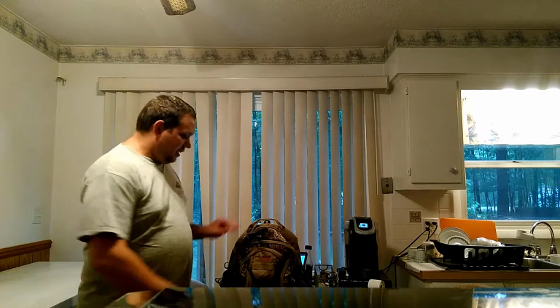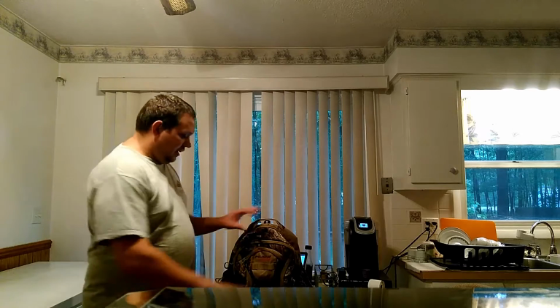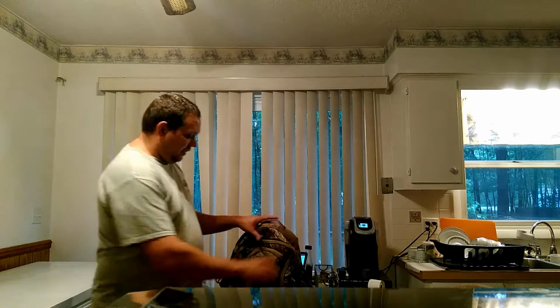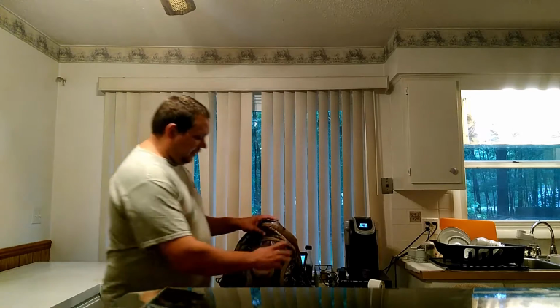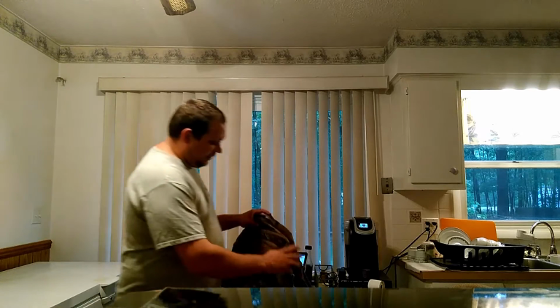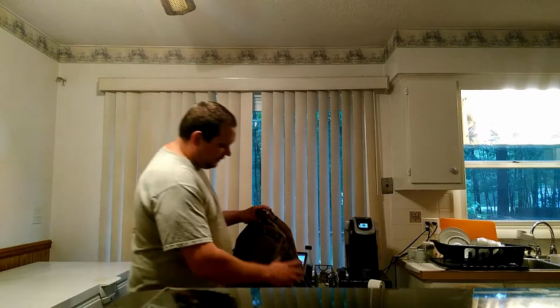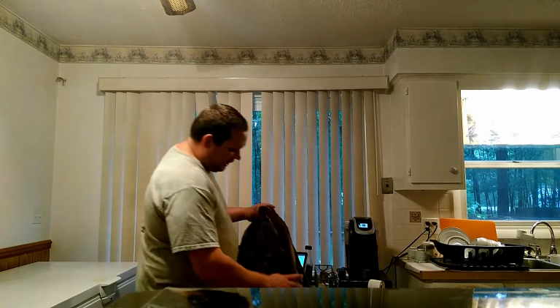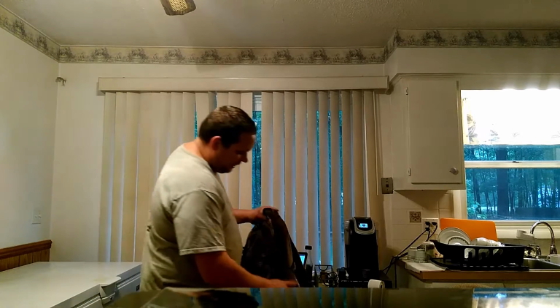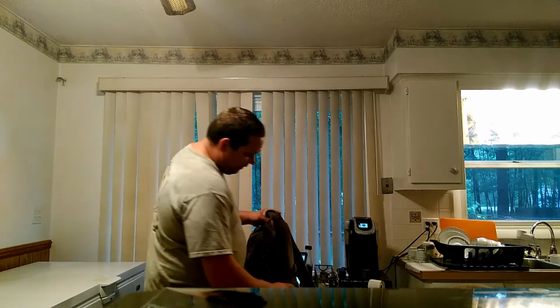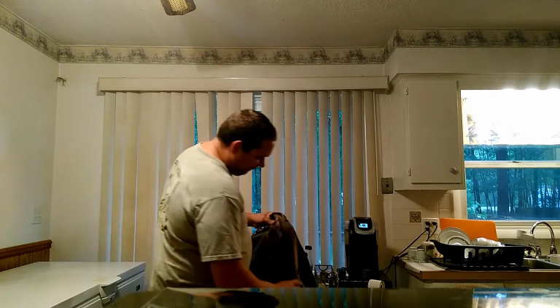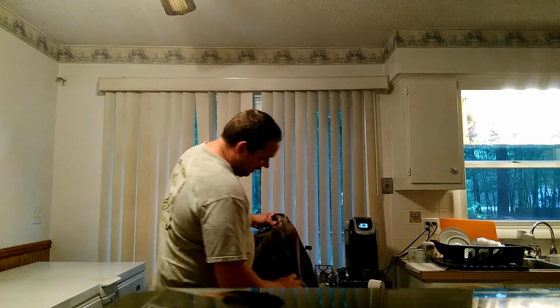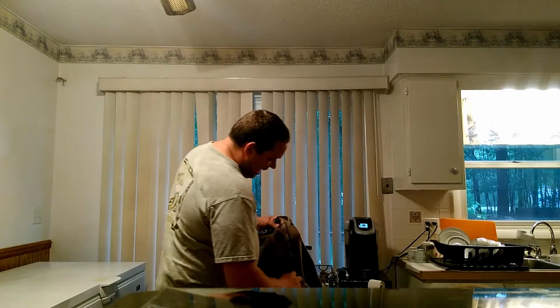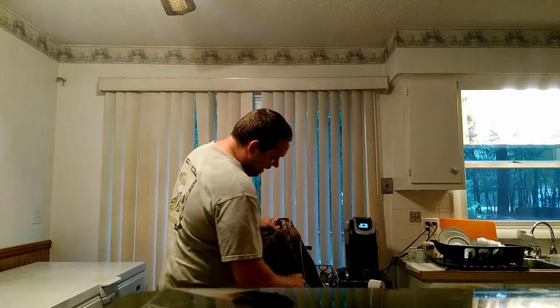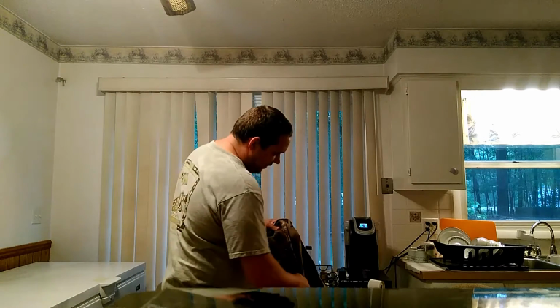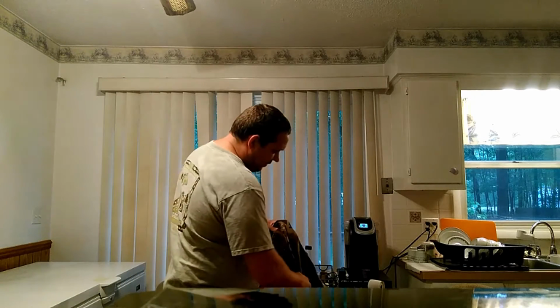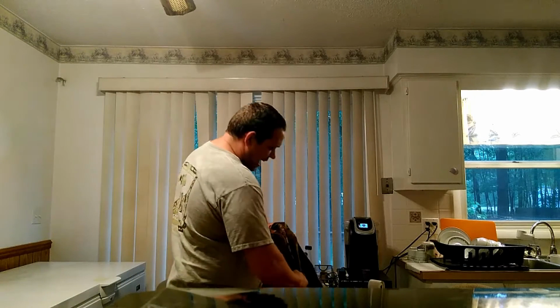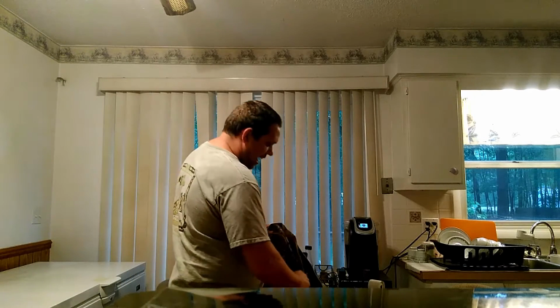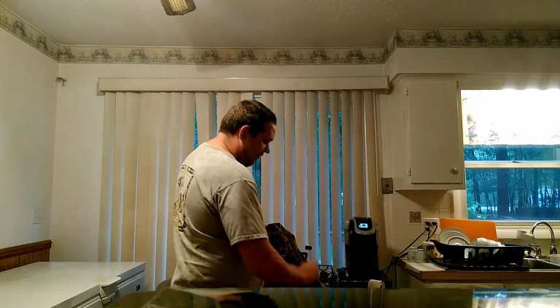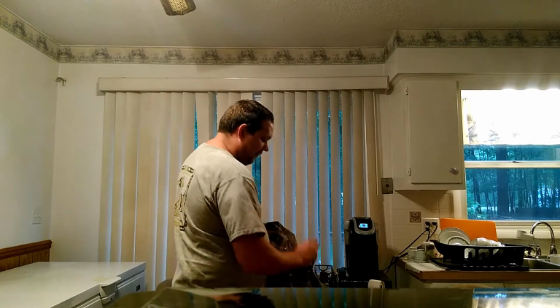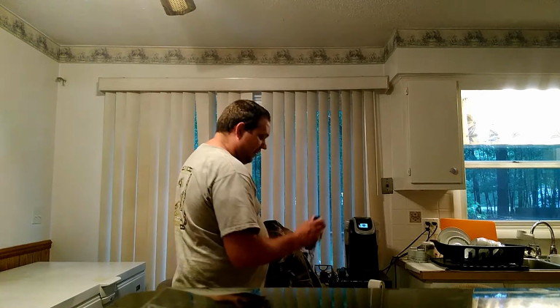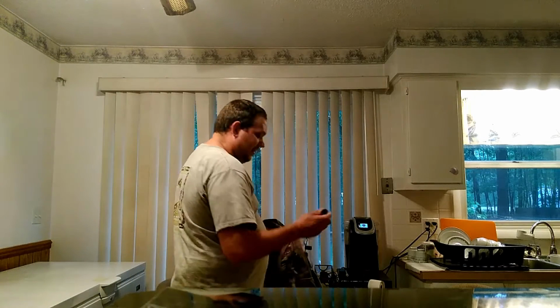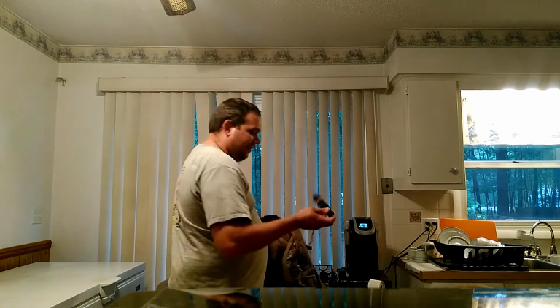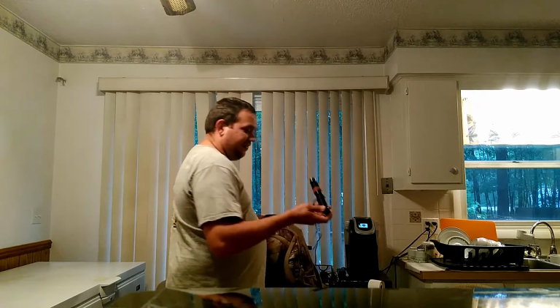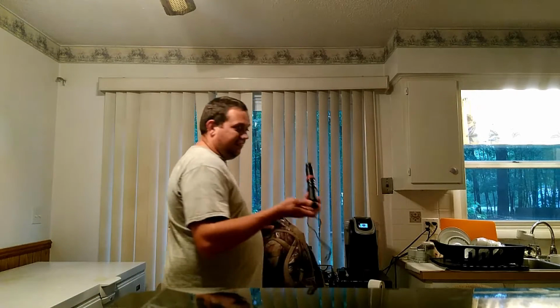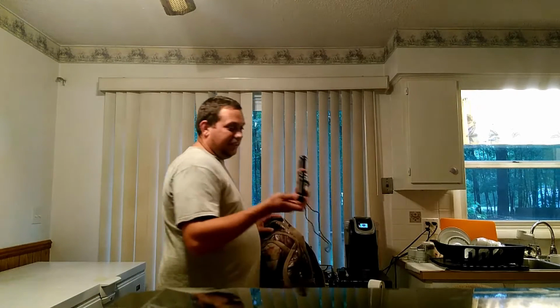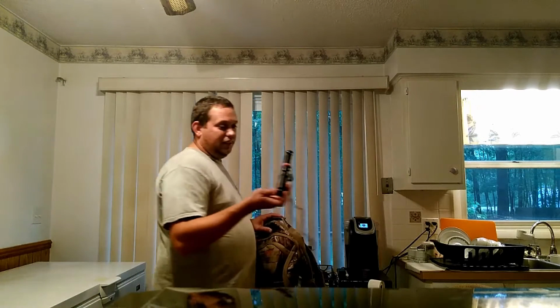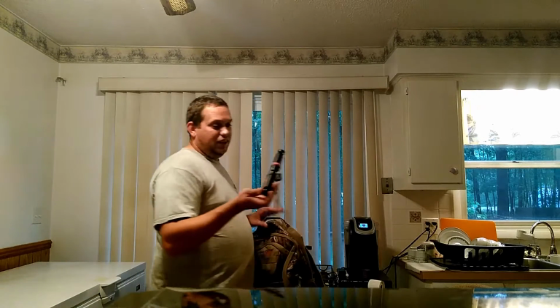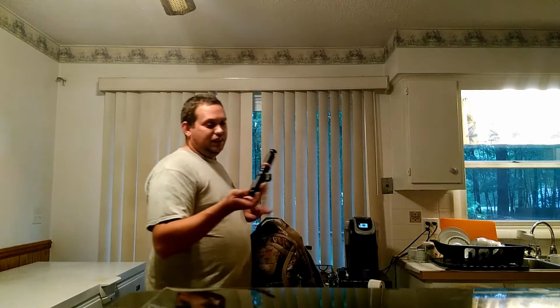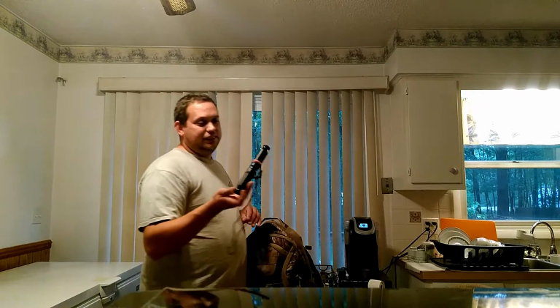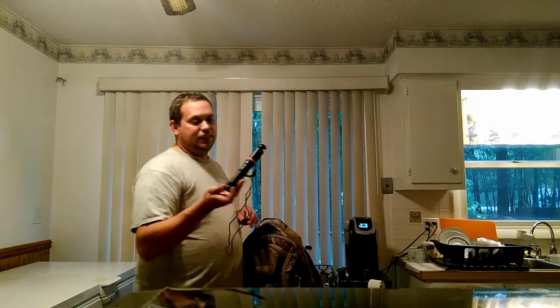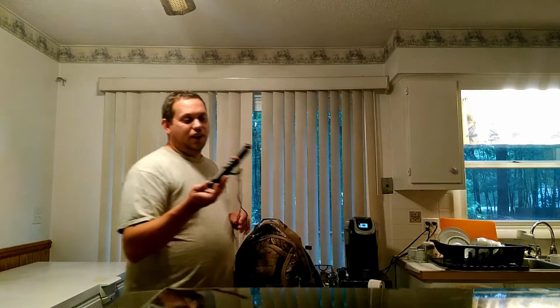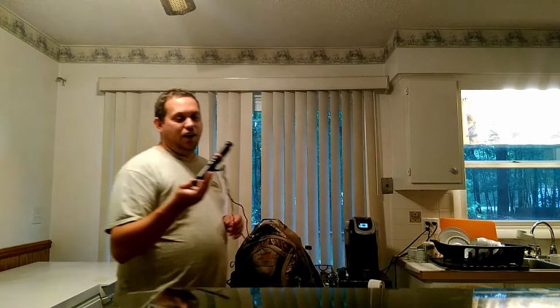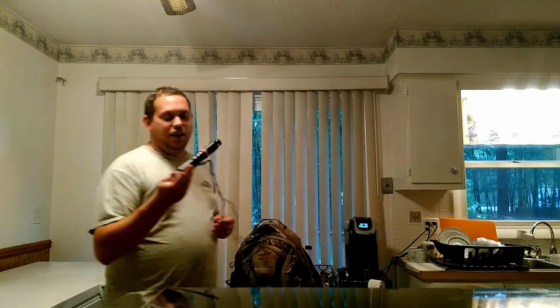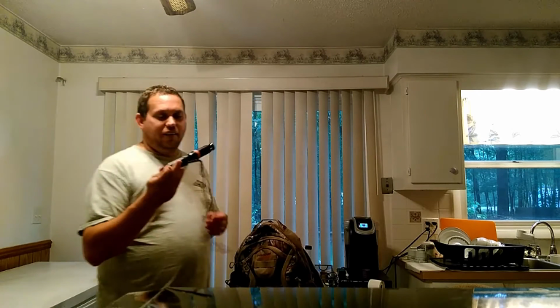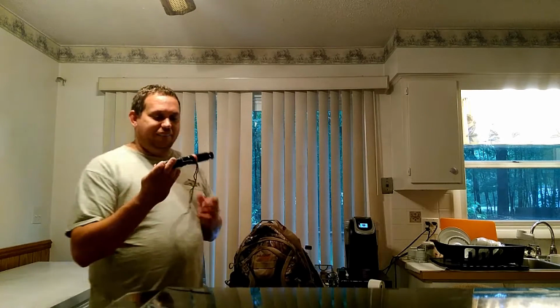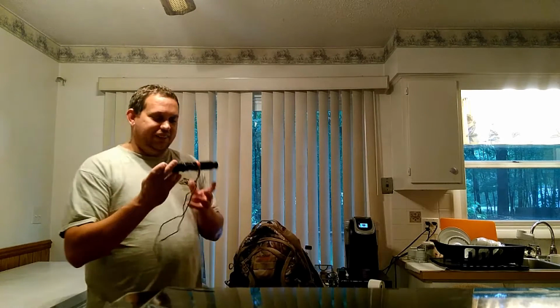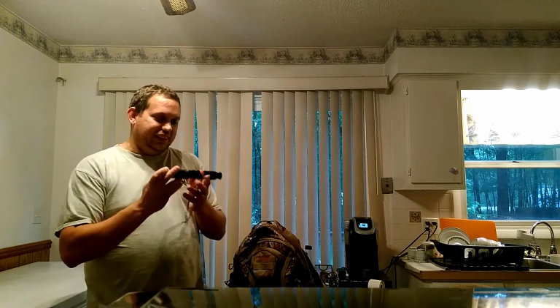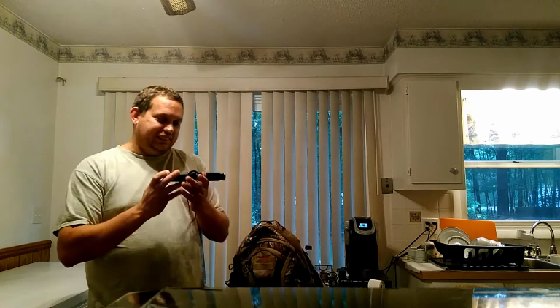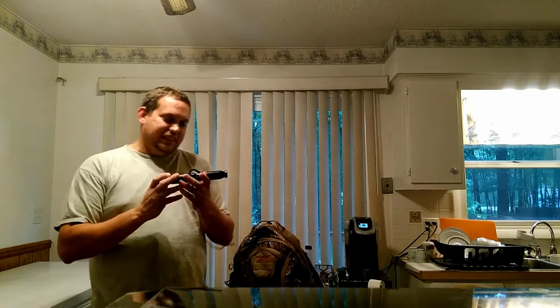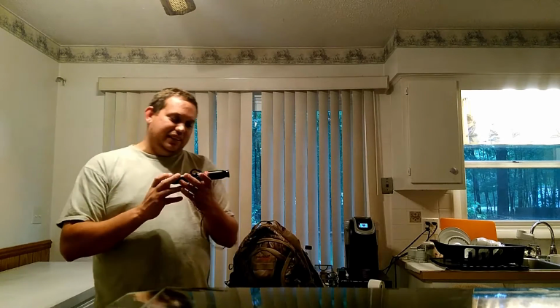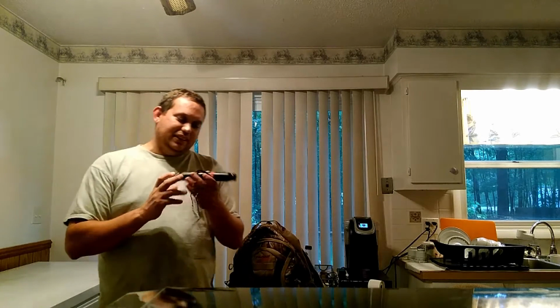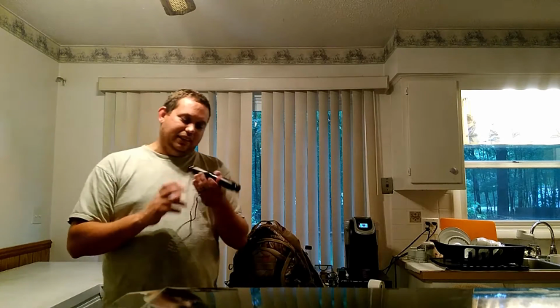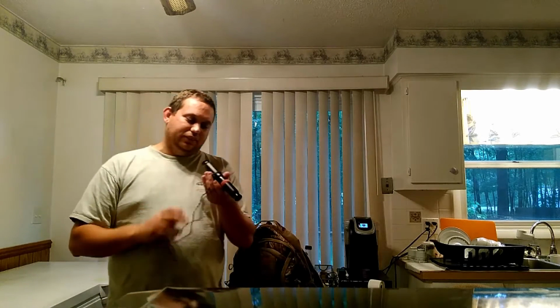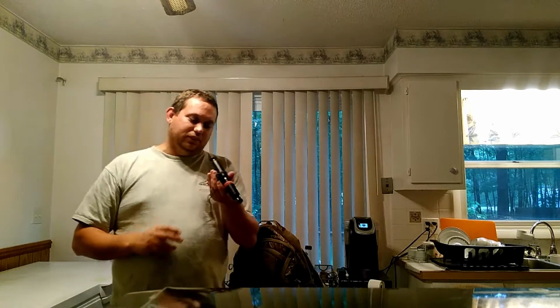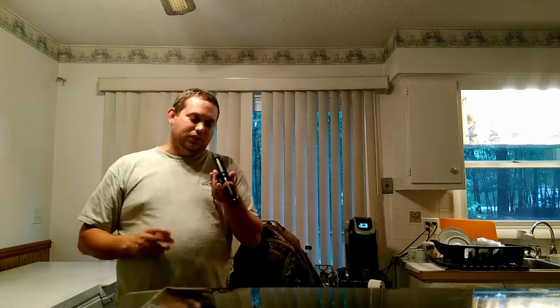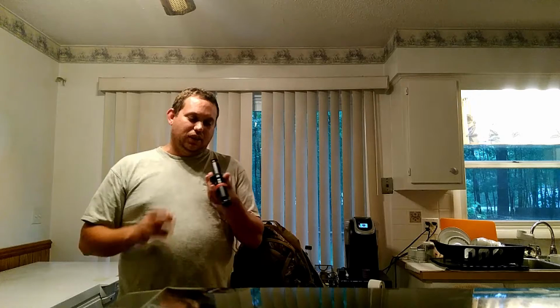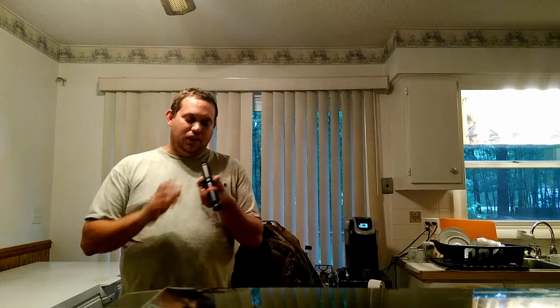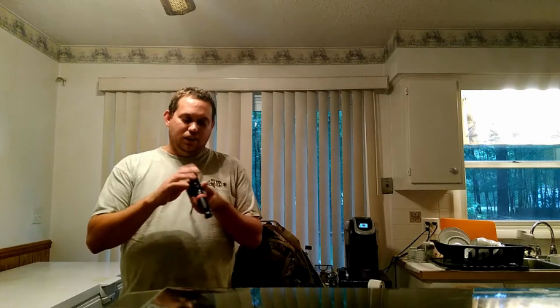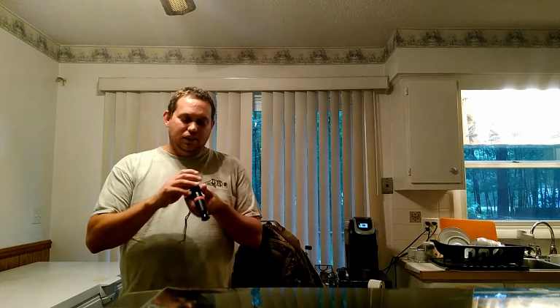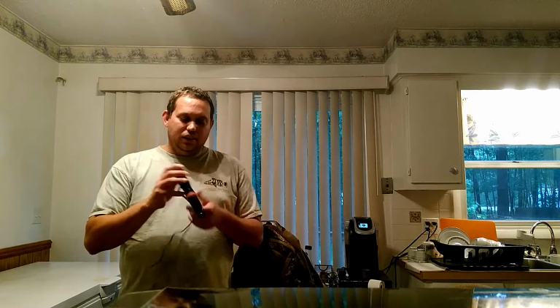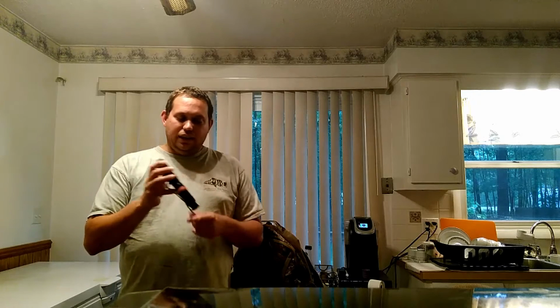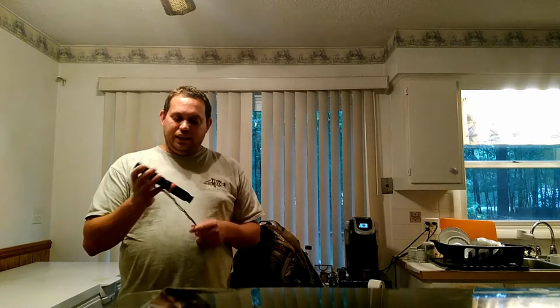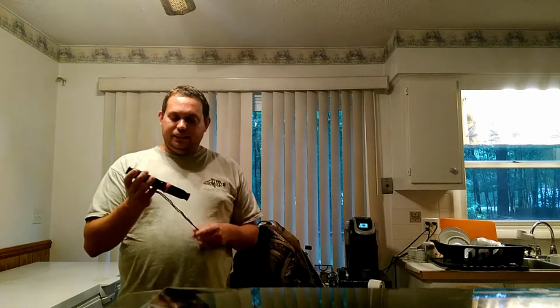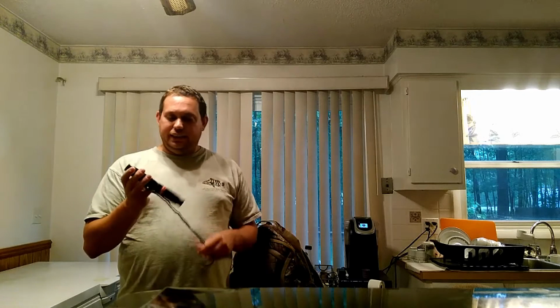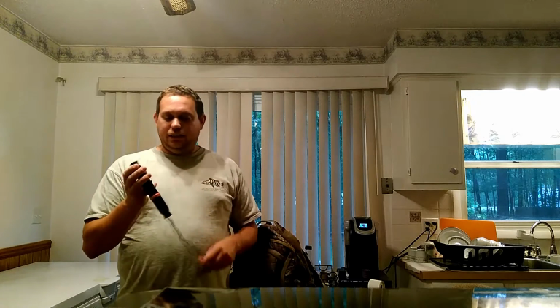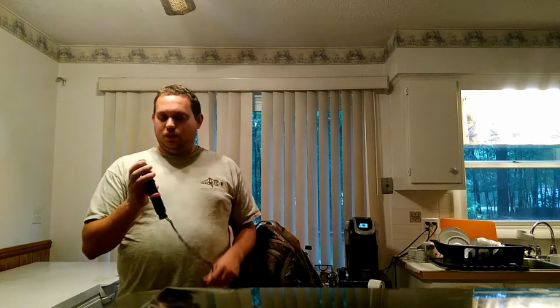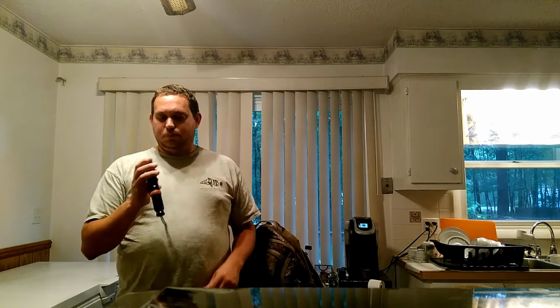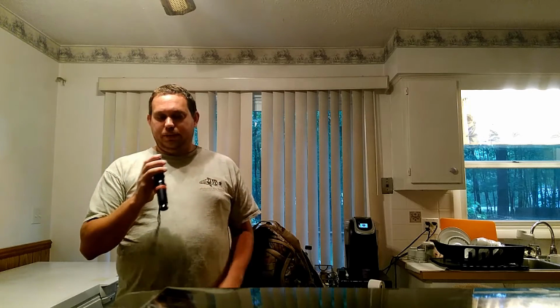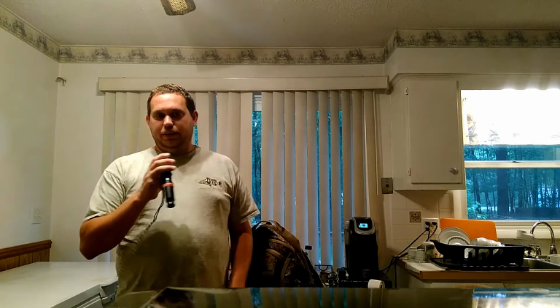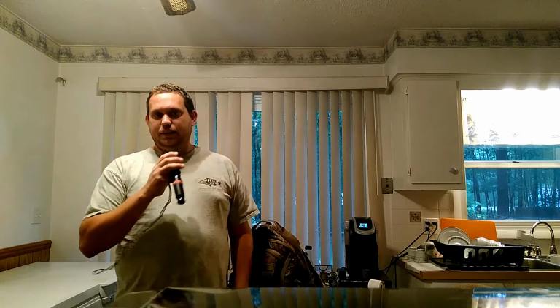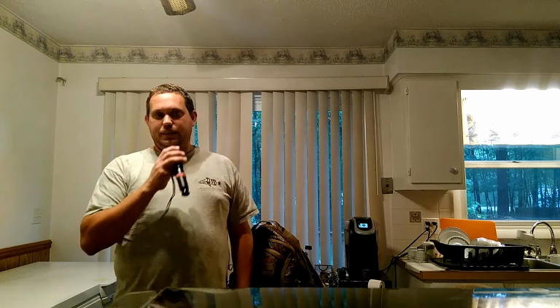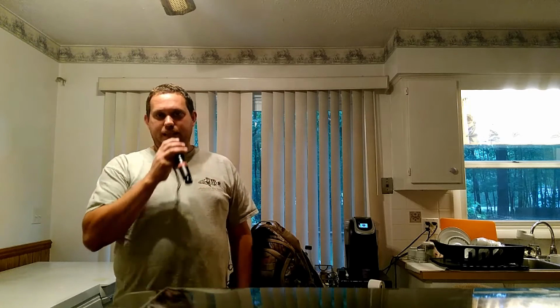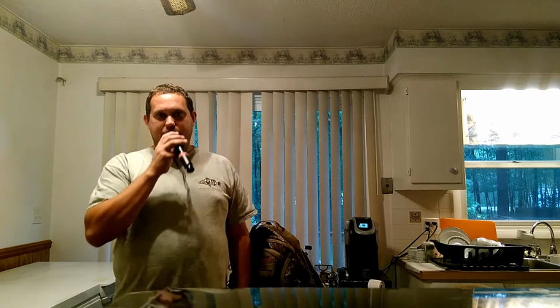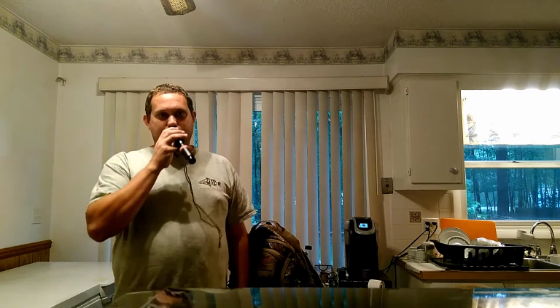On the other side of the bag I have my call. This is the dual call I opened yesterday and it seemed to work pretty good today.